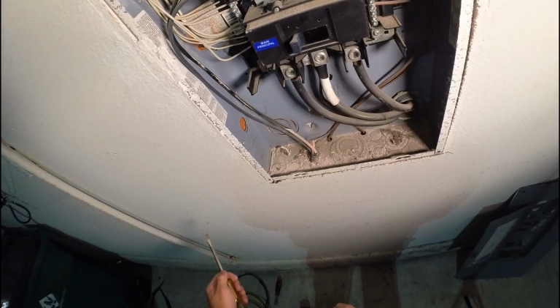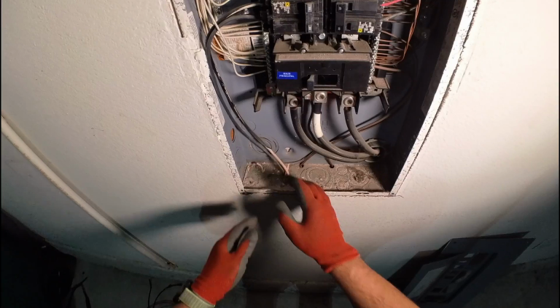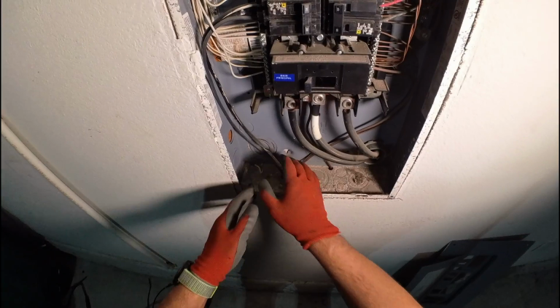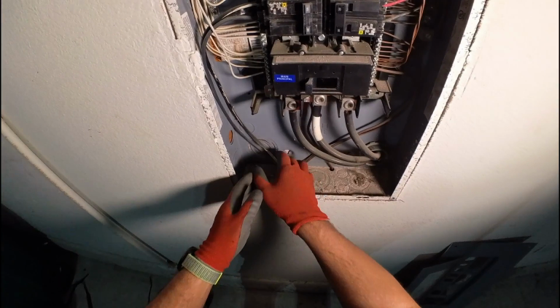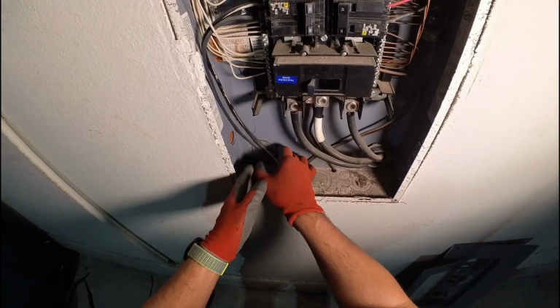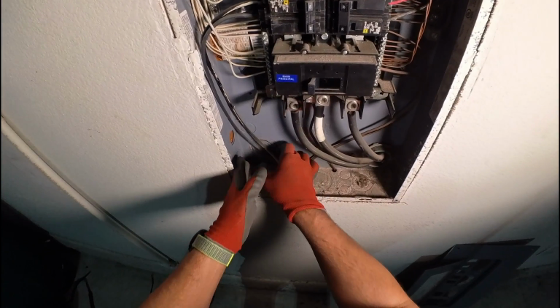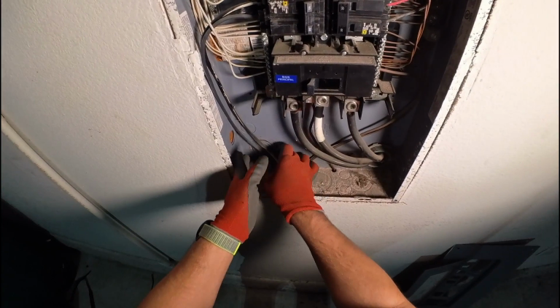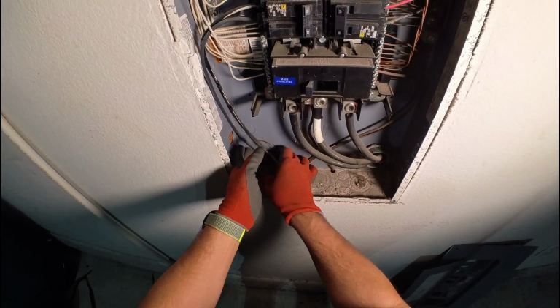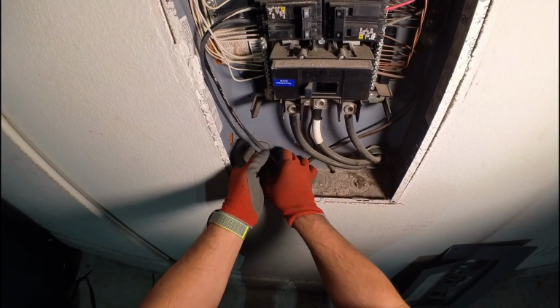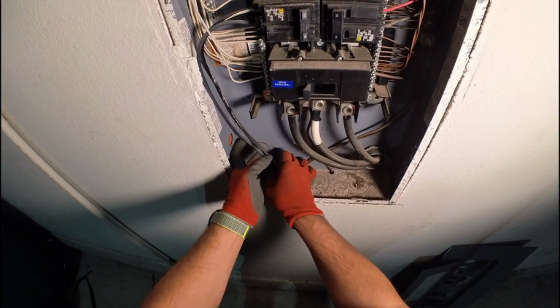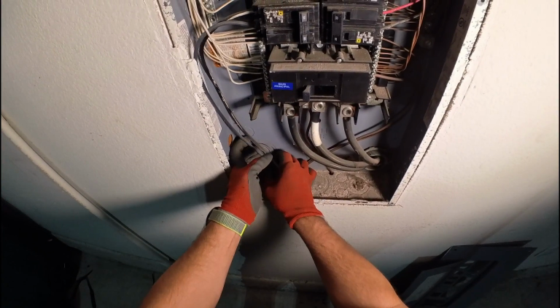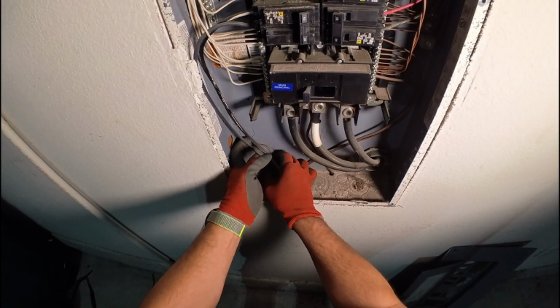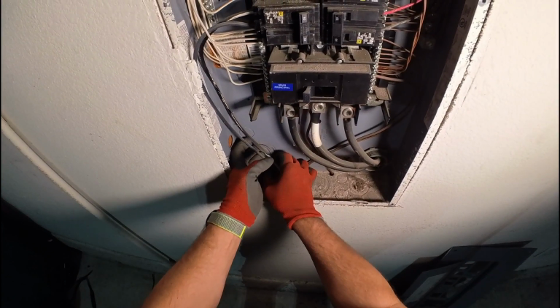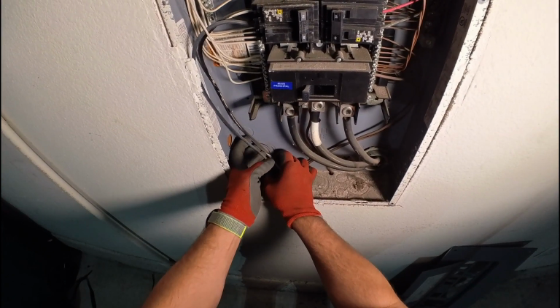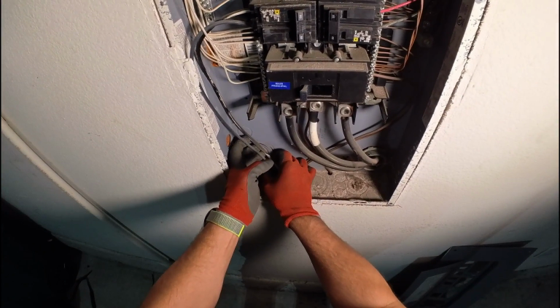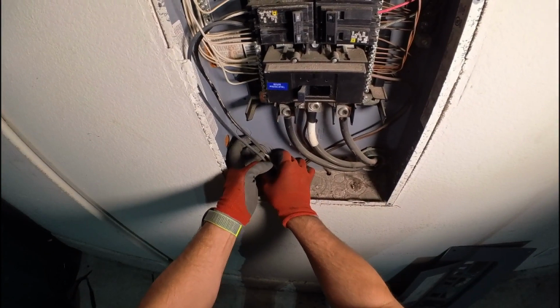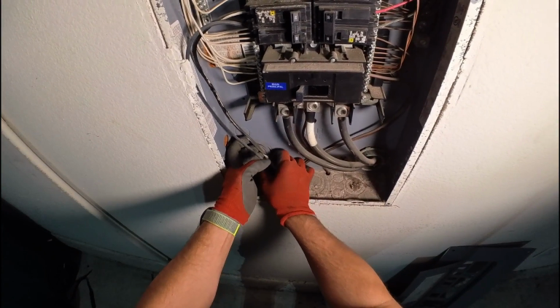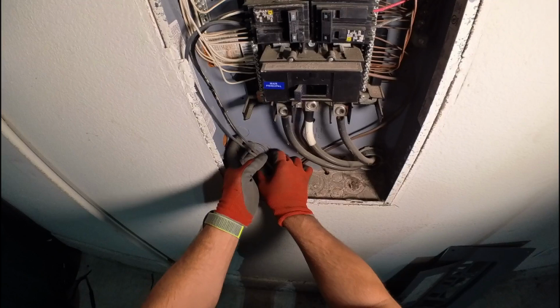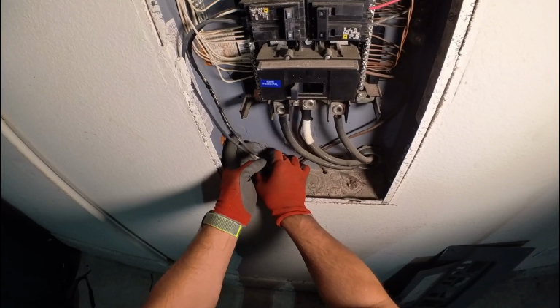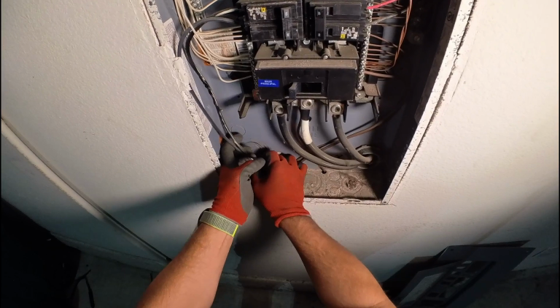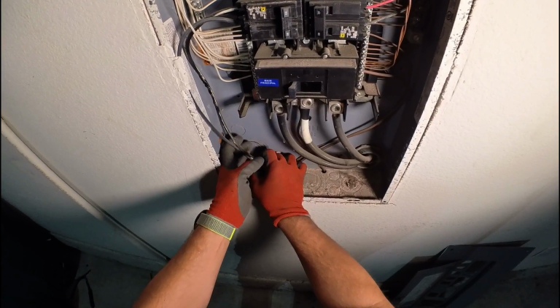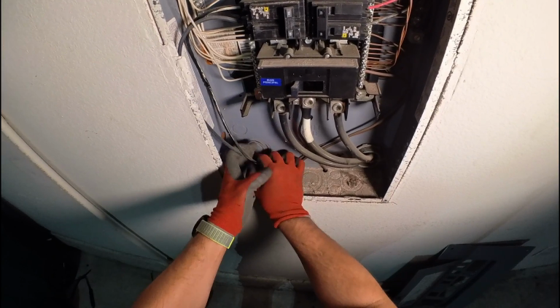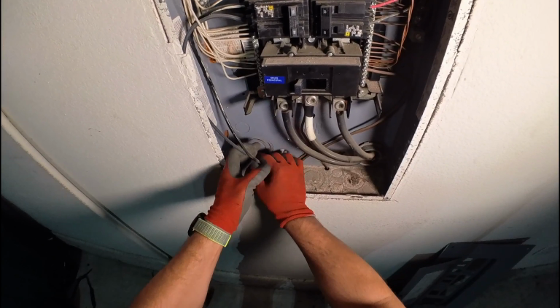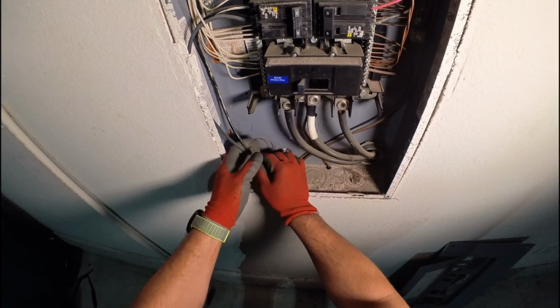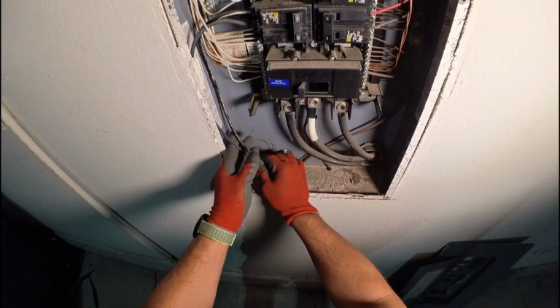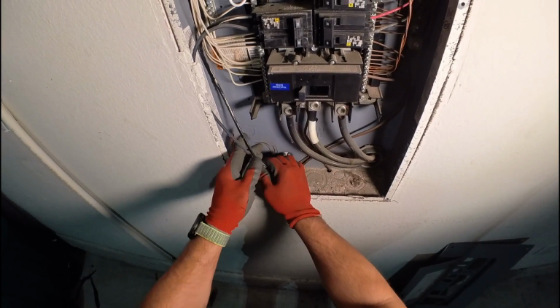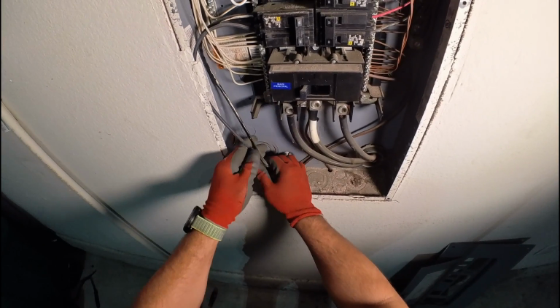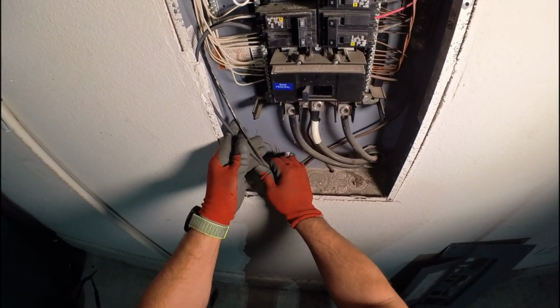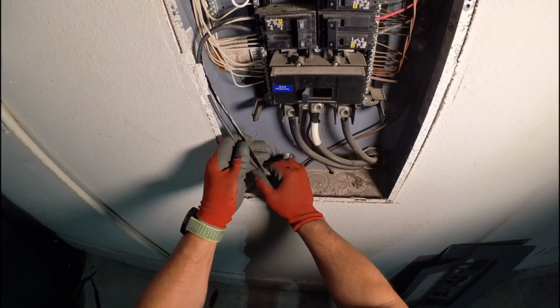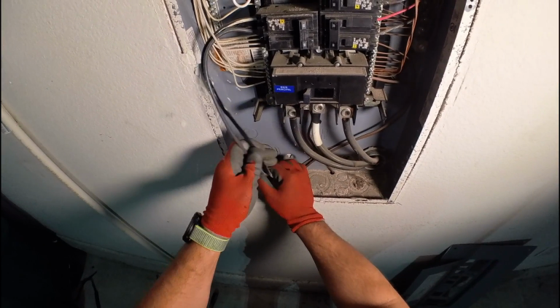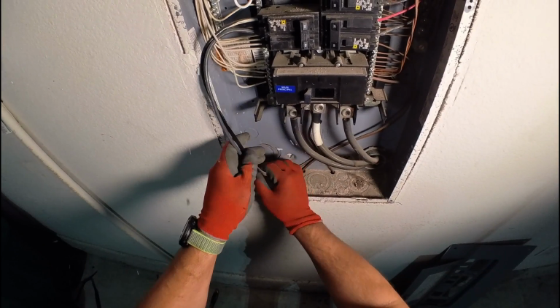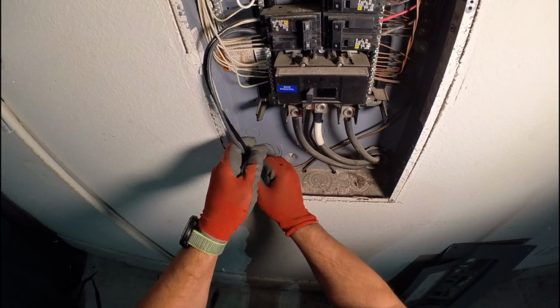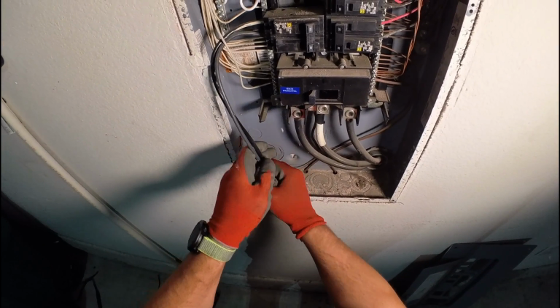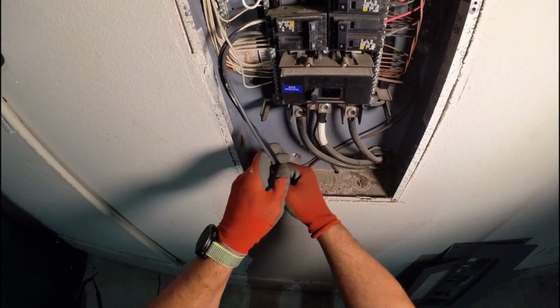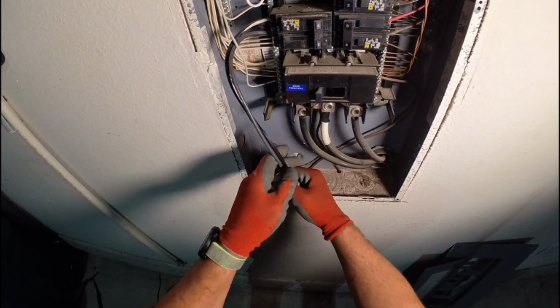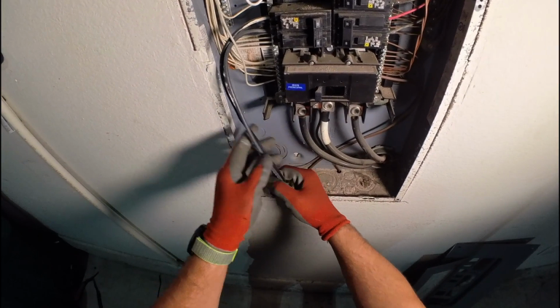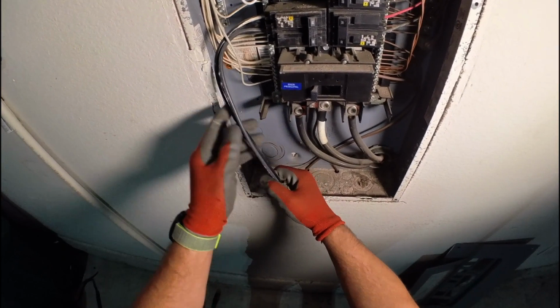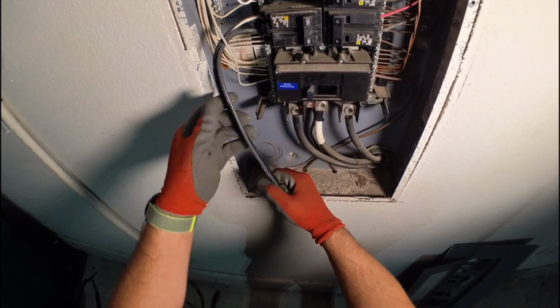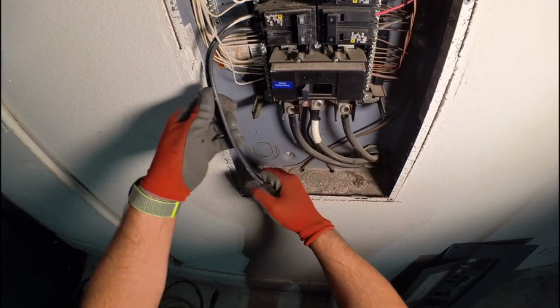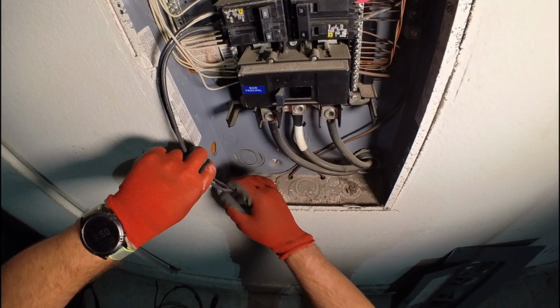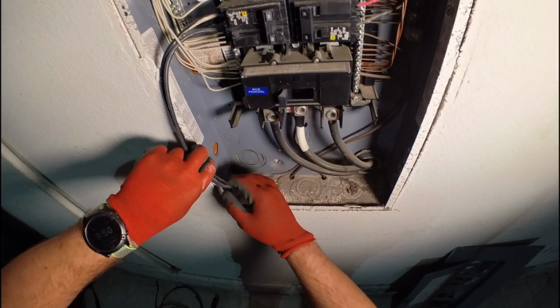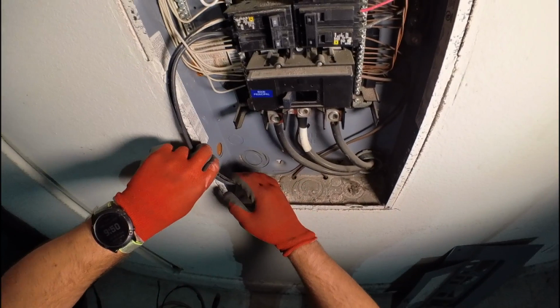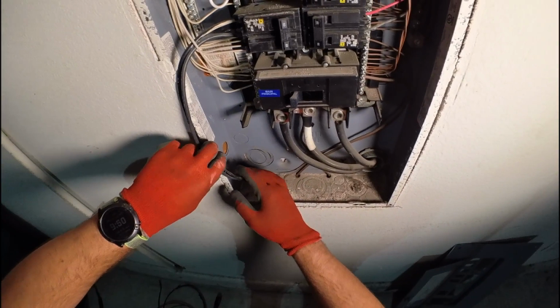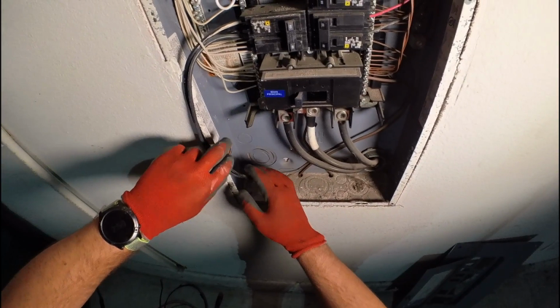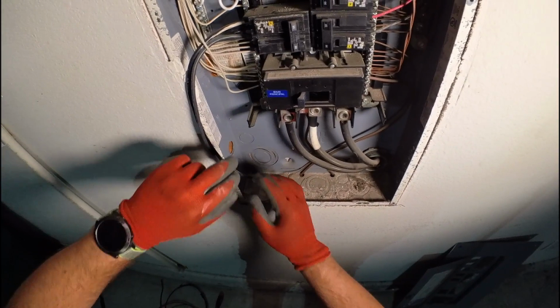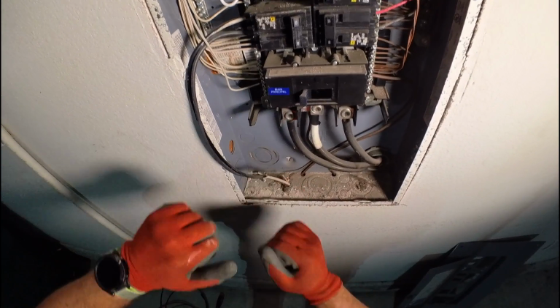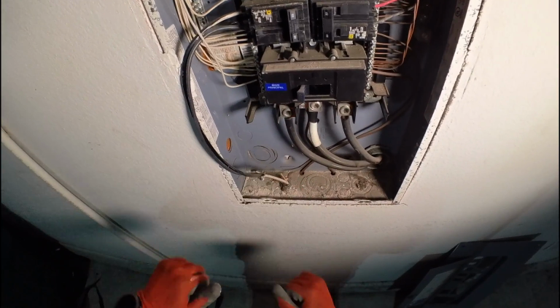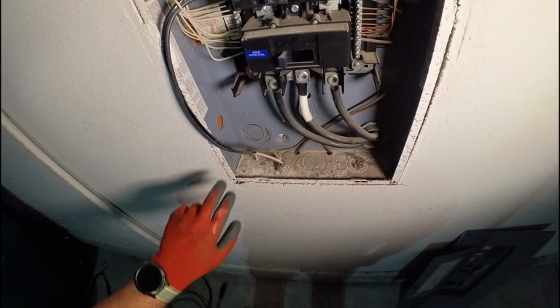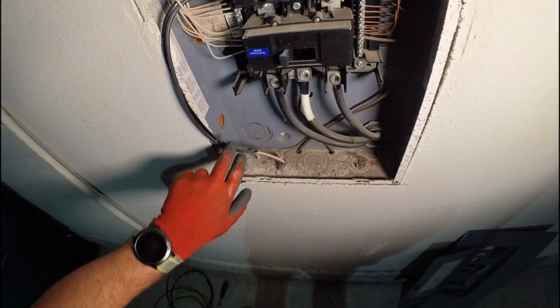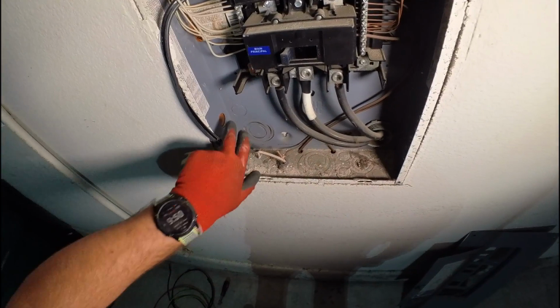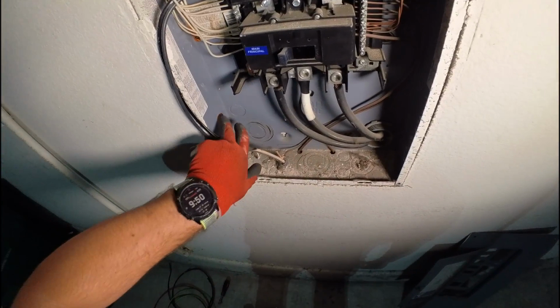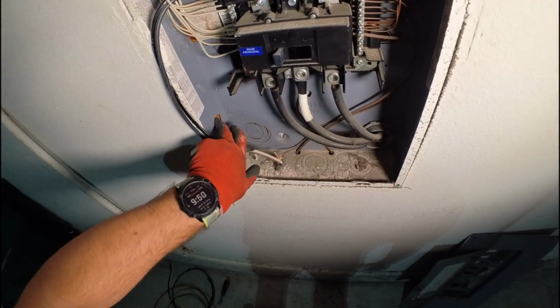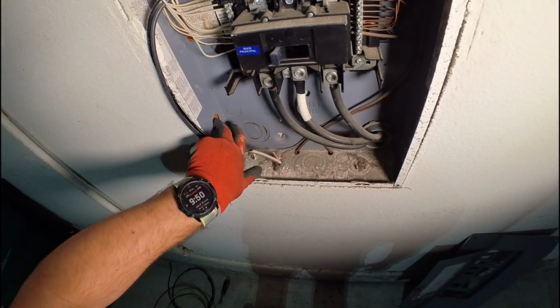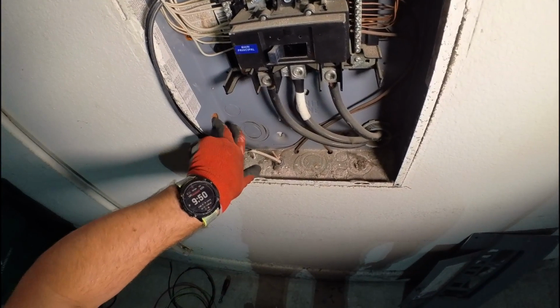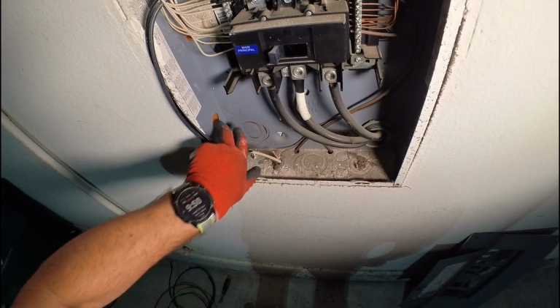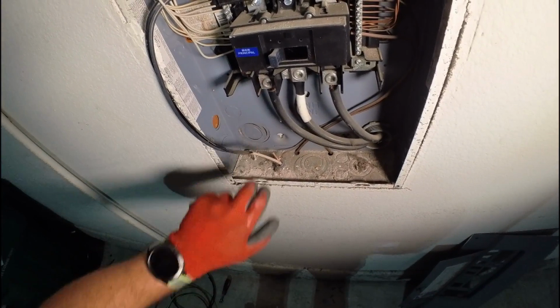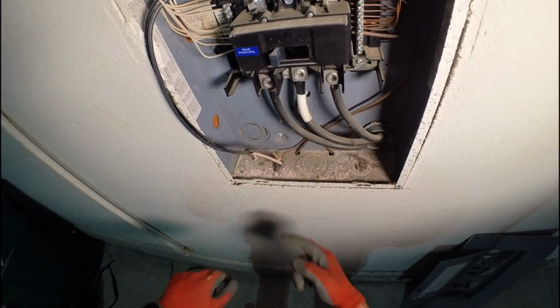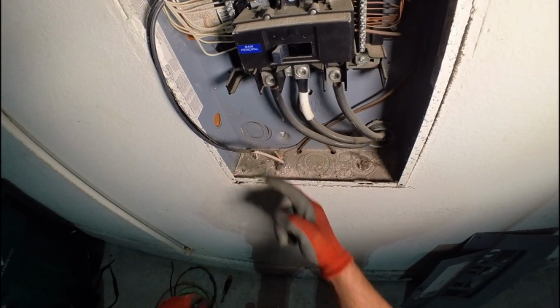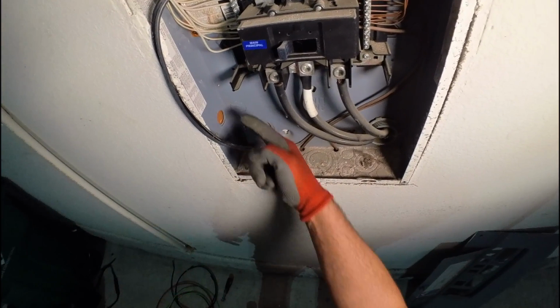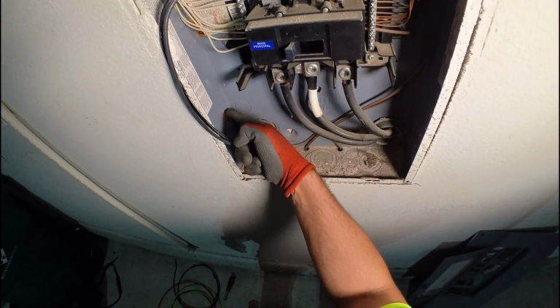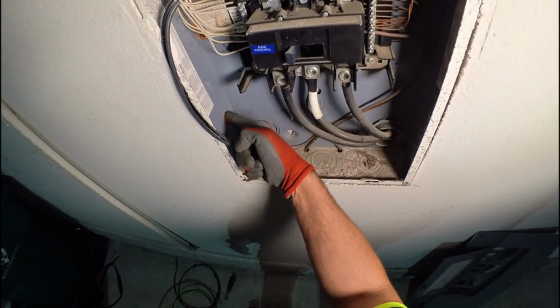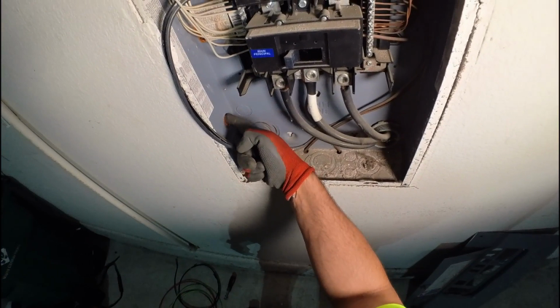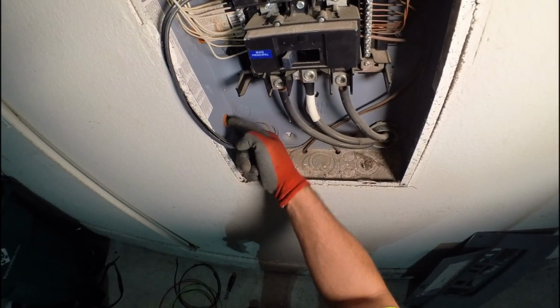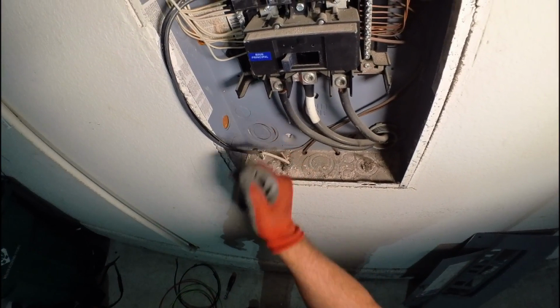During the installation I don't want to mess up with these wires, so I'm going to pull them out like so, and then I'm going to drill the hole through this stud.